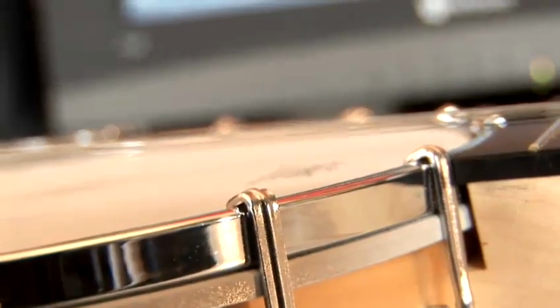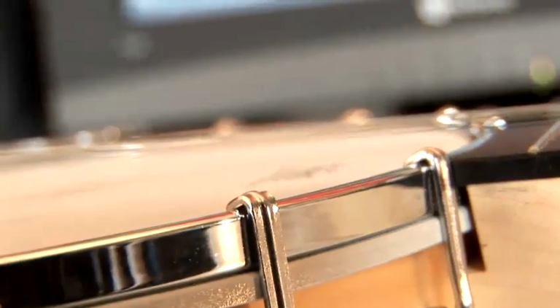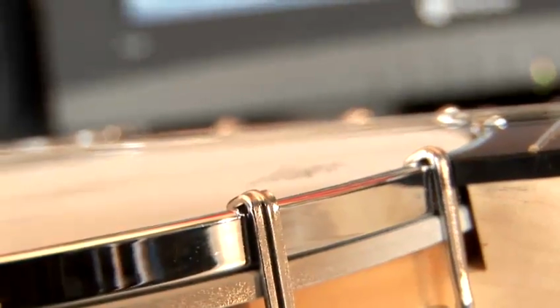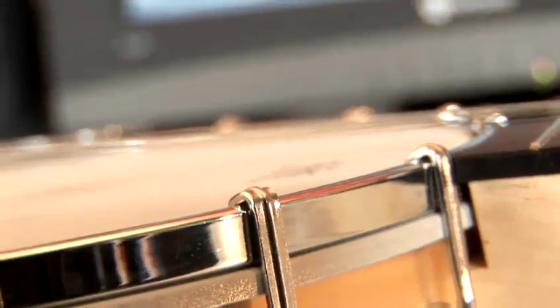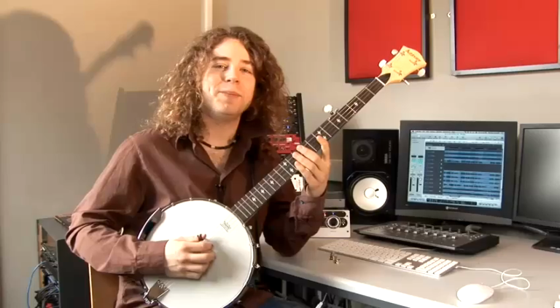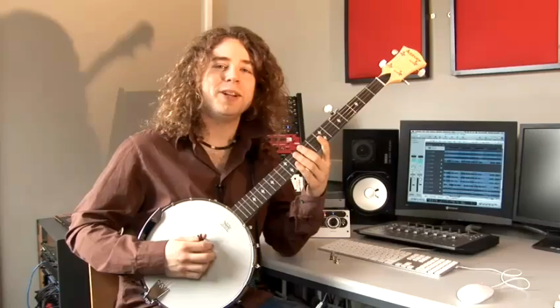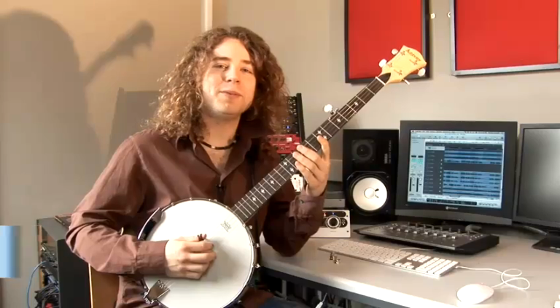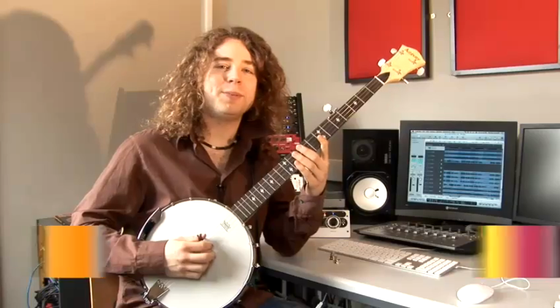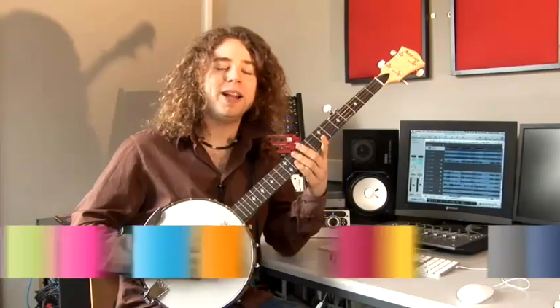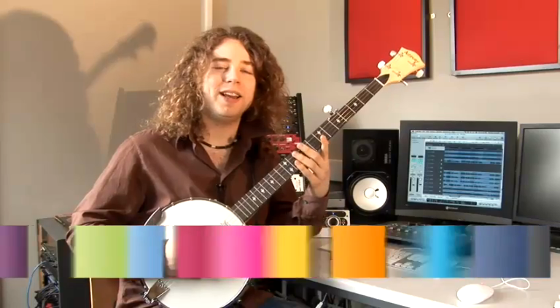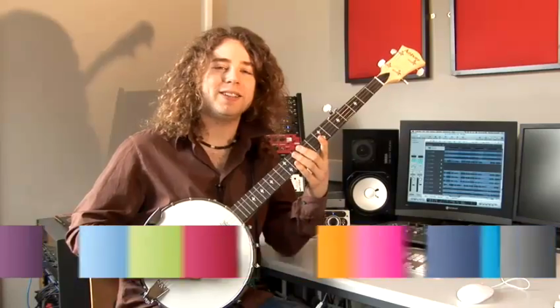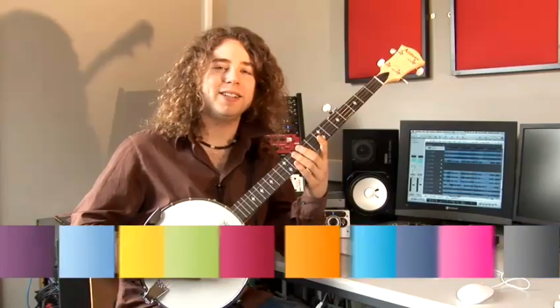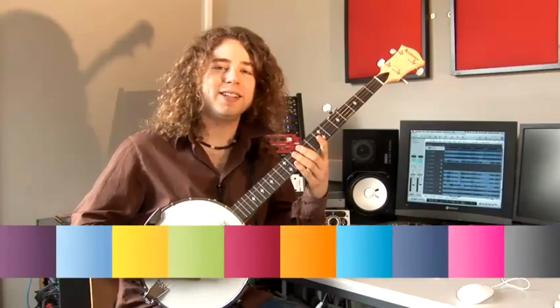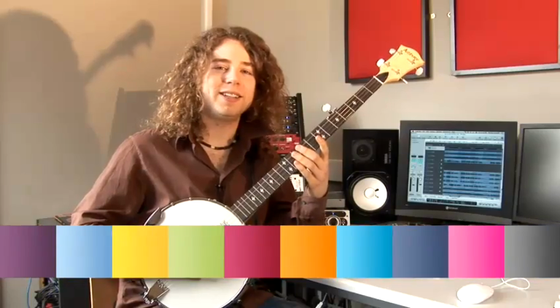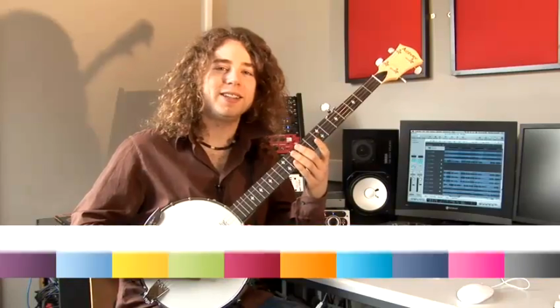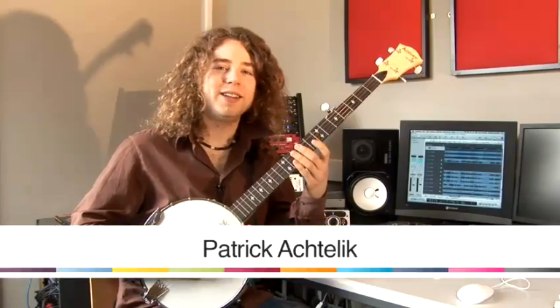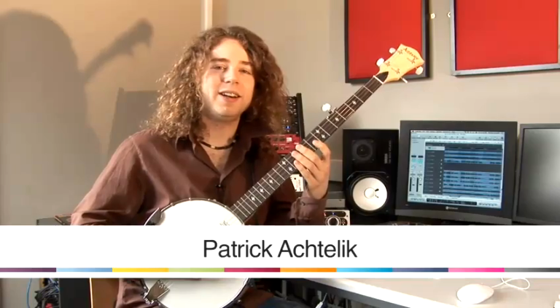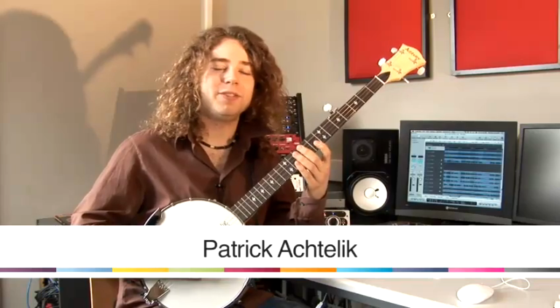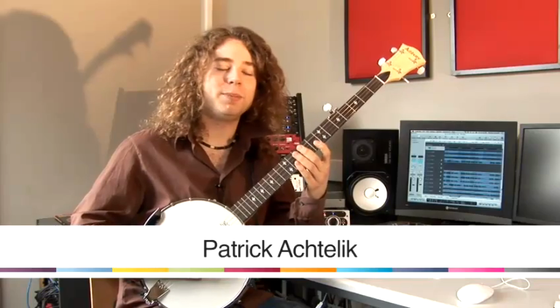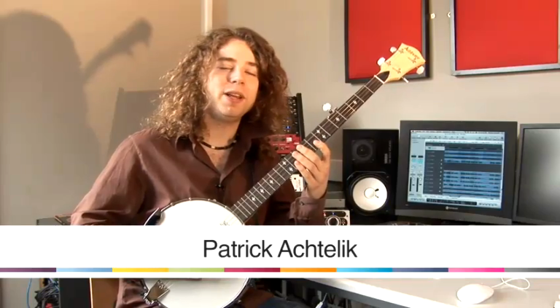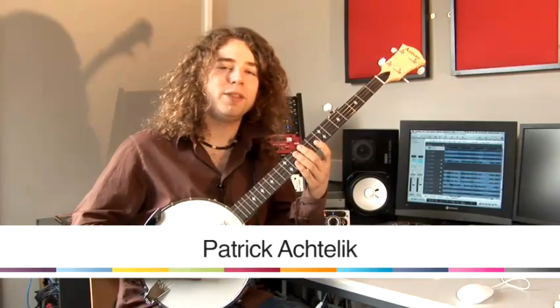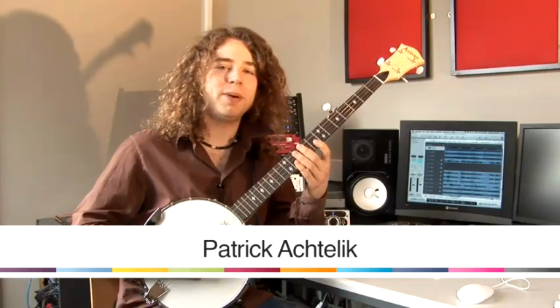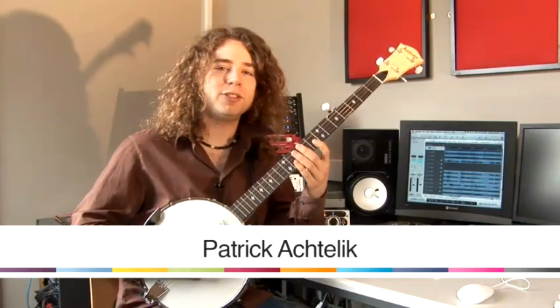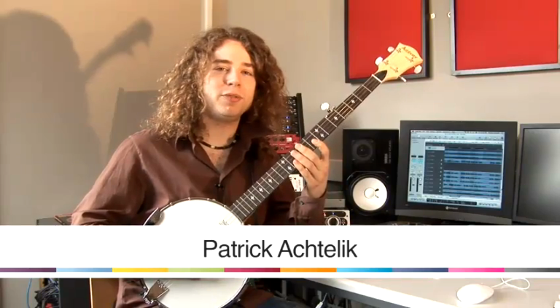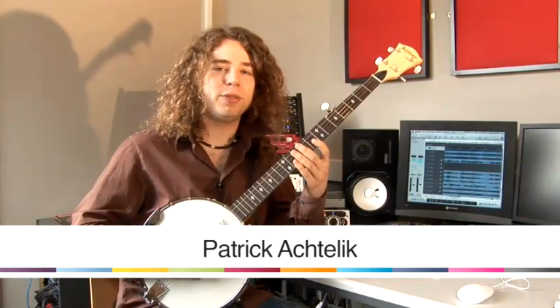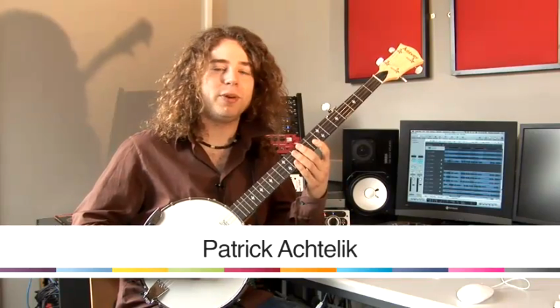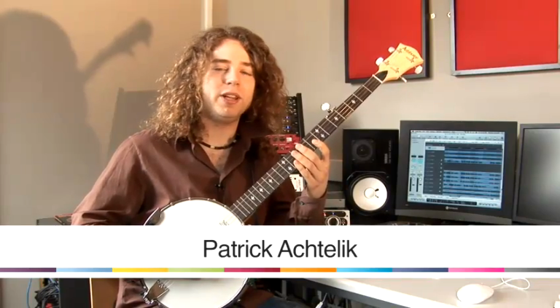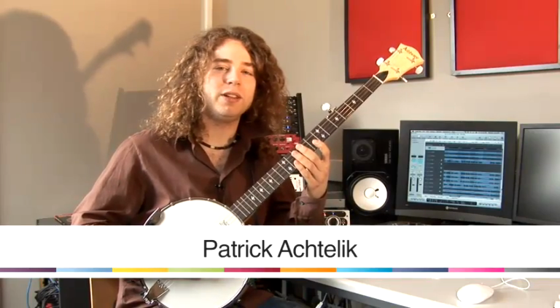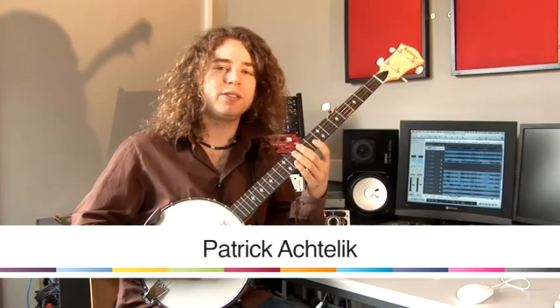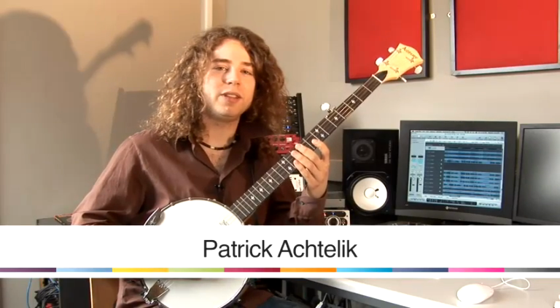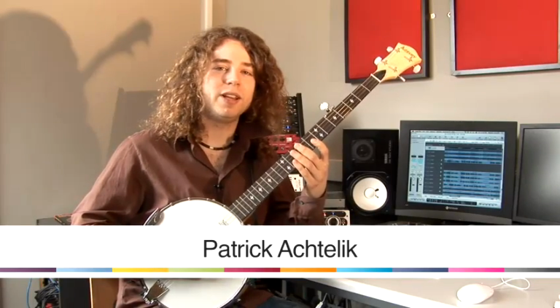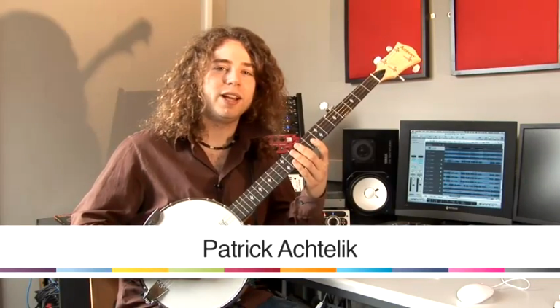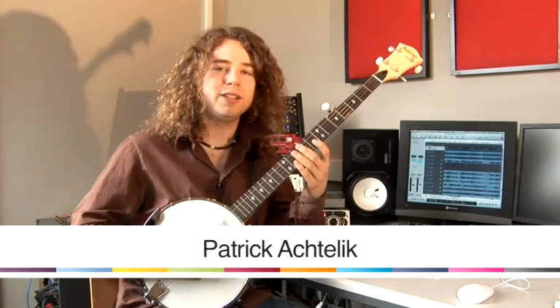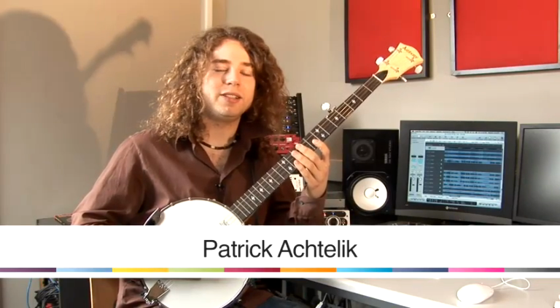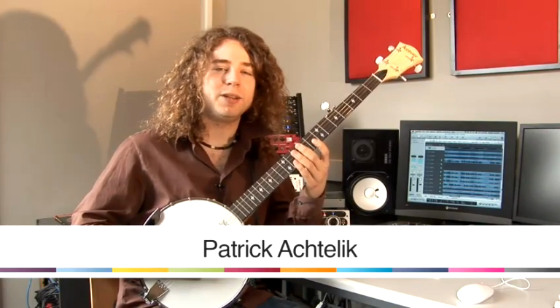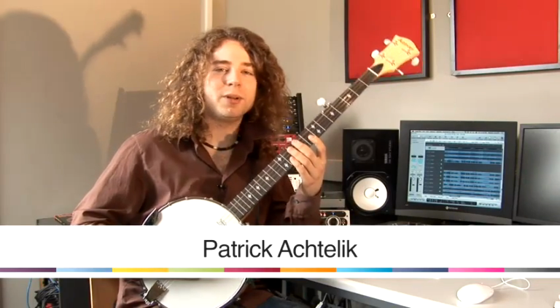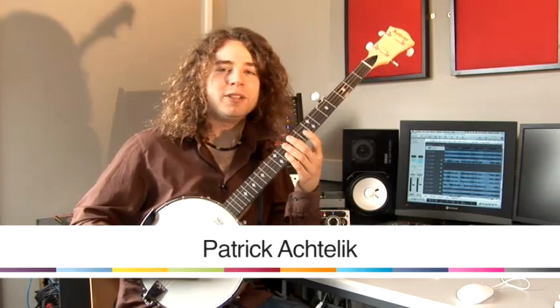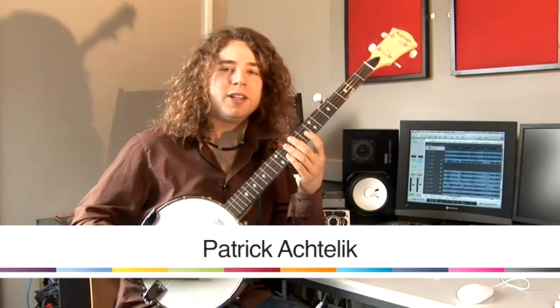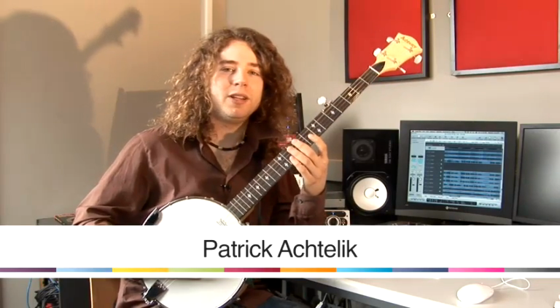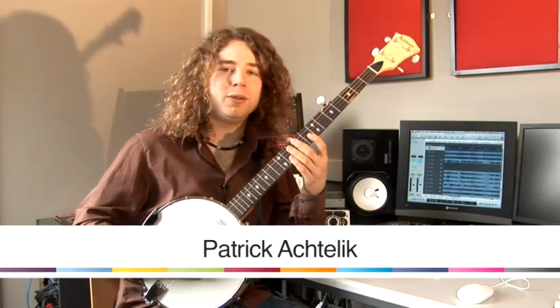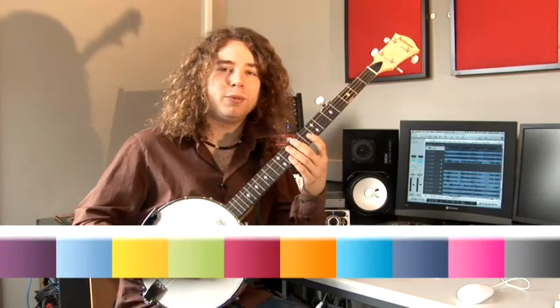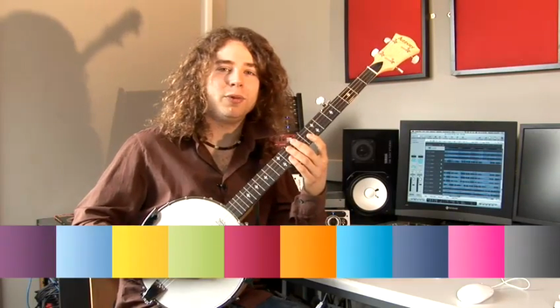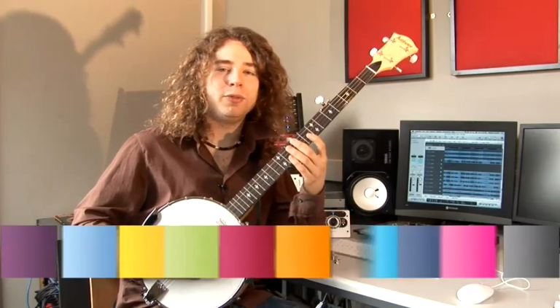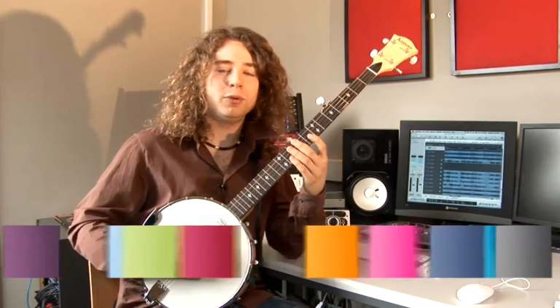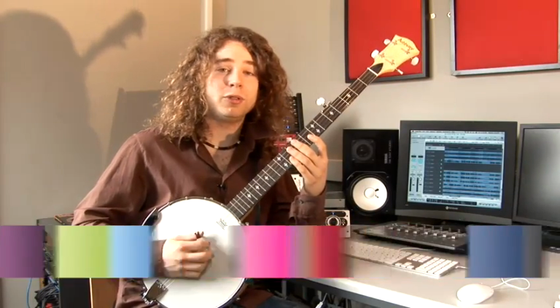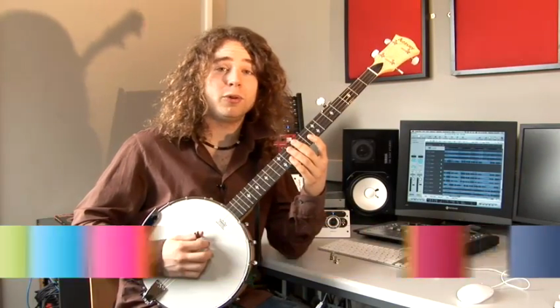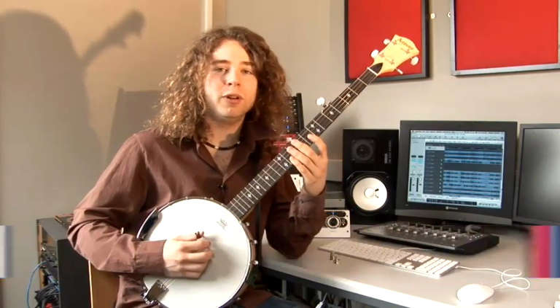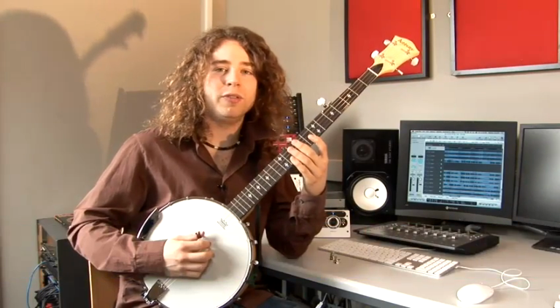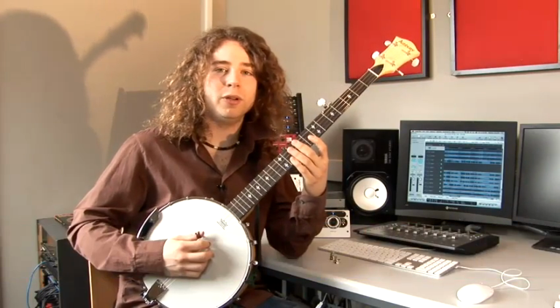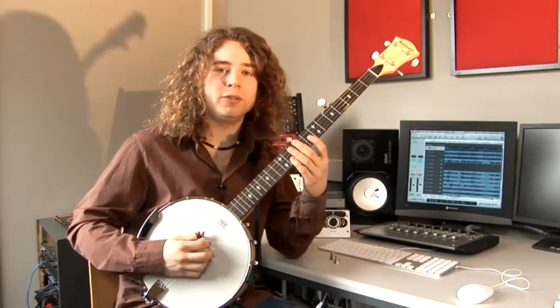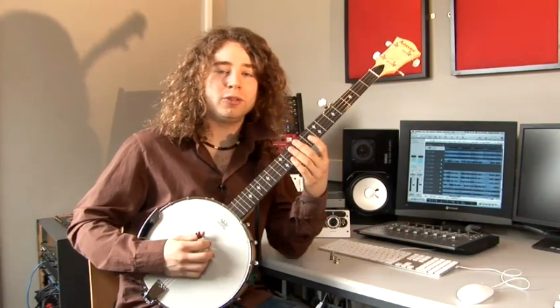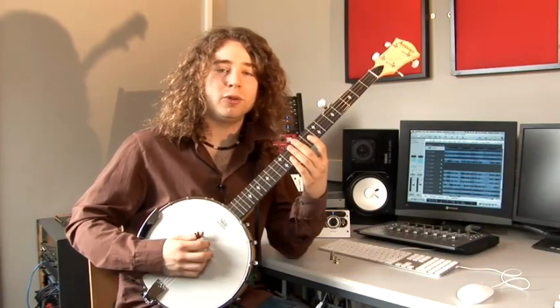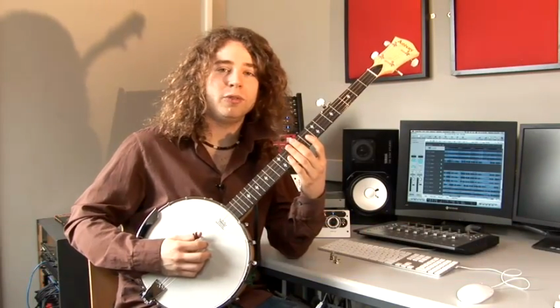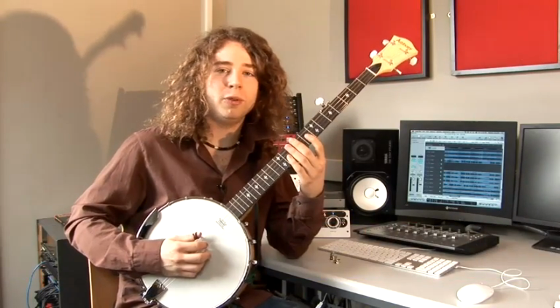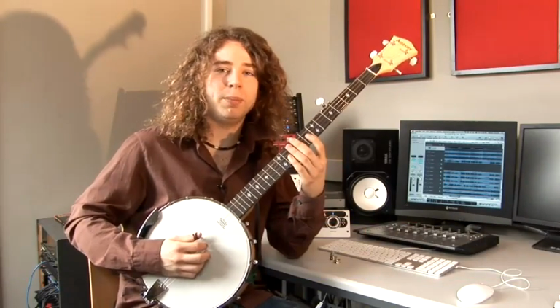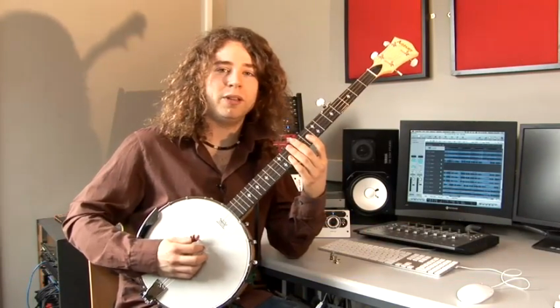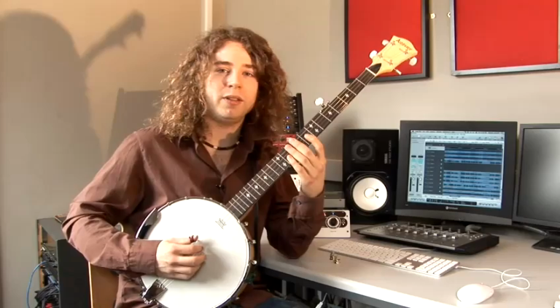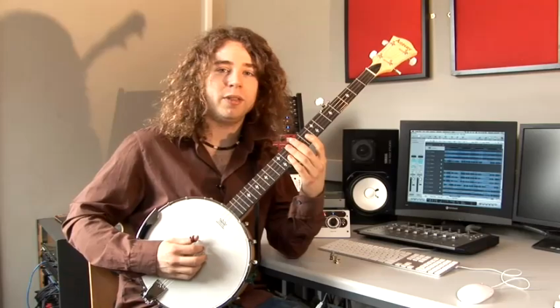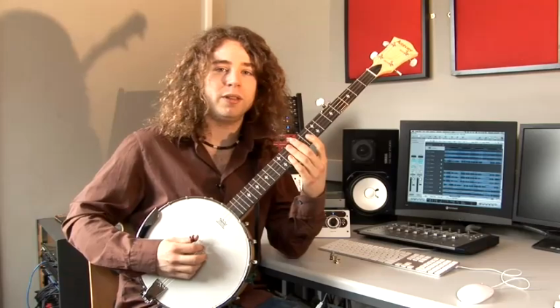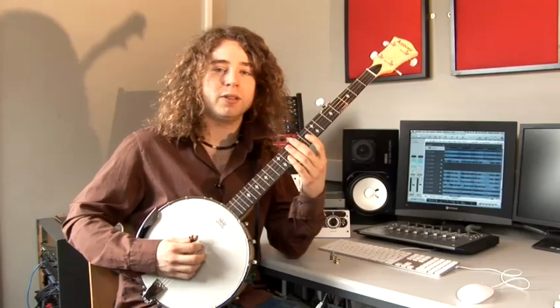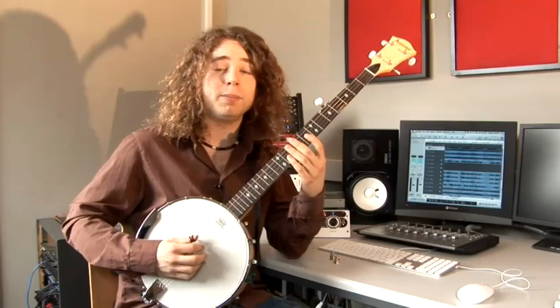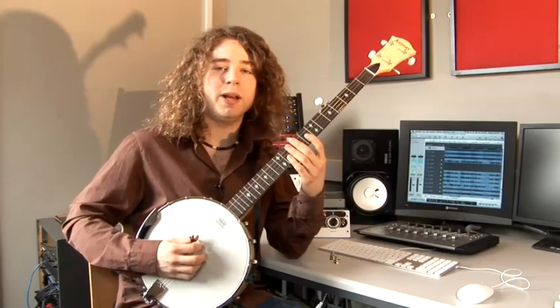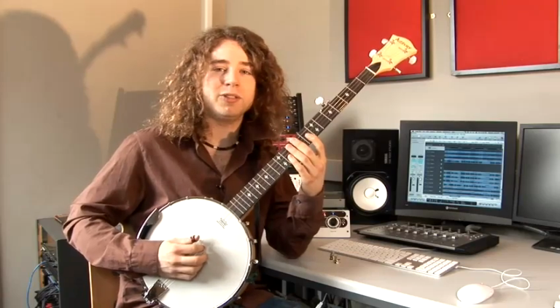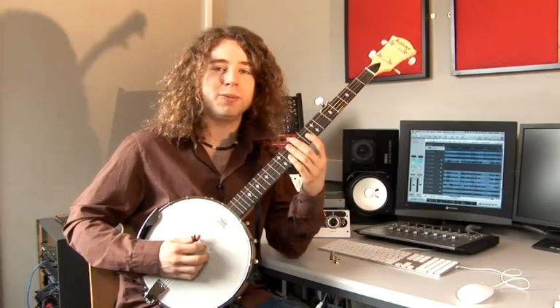Hi, my name is Paddy Achtelig. I've been playing the banjo for three years and today I'm going to take you through a few tutorial videos to show you a few basic things on the banjo.